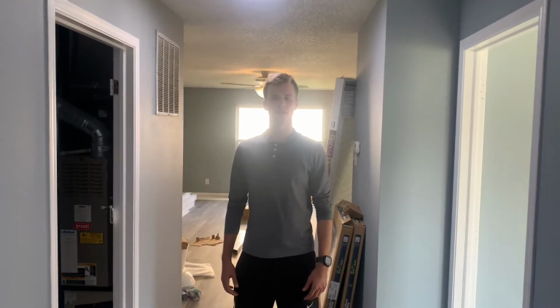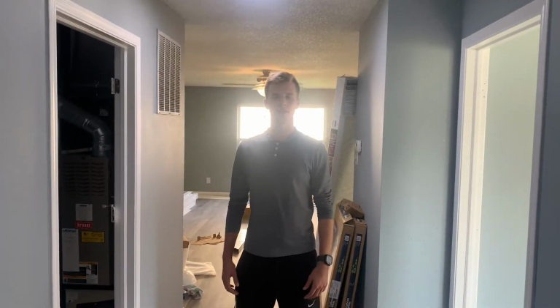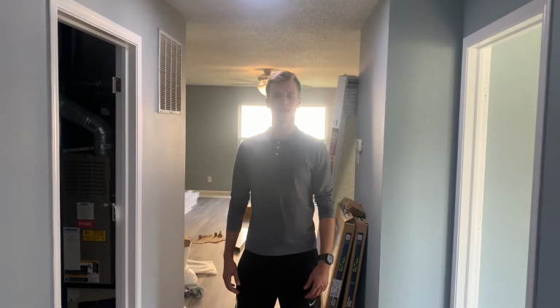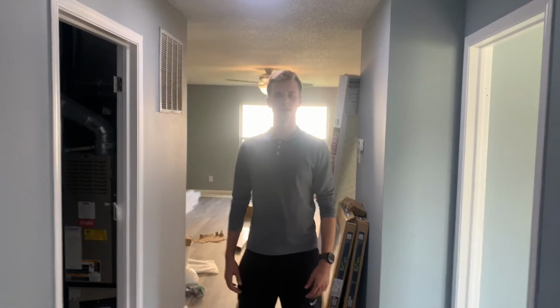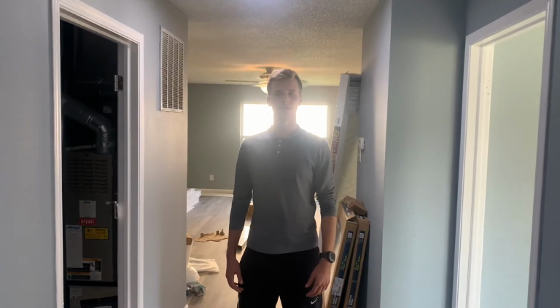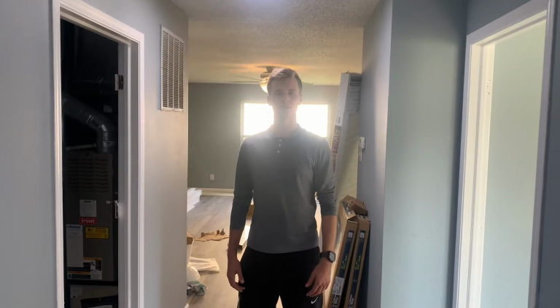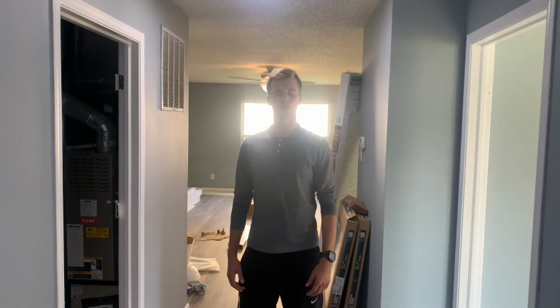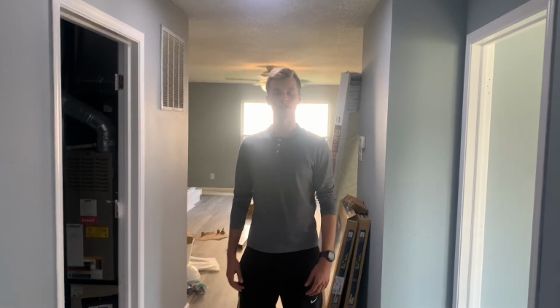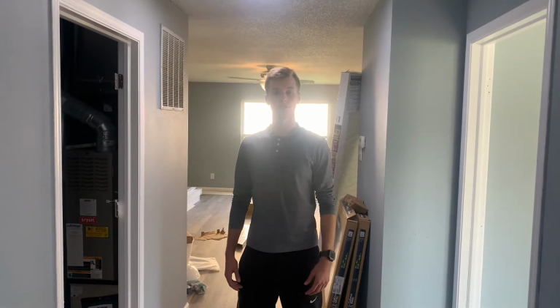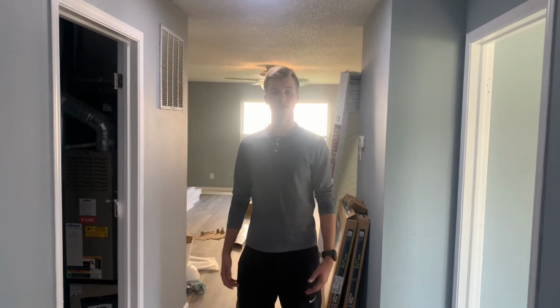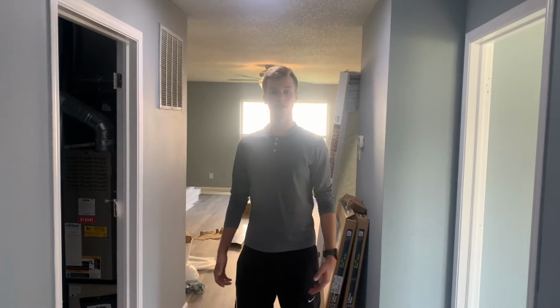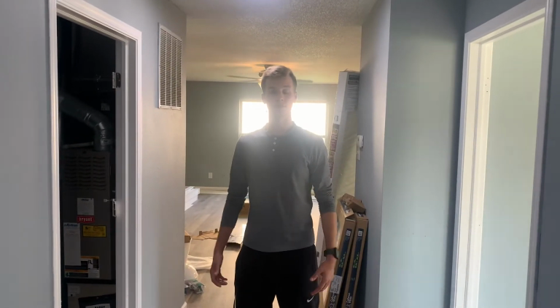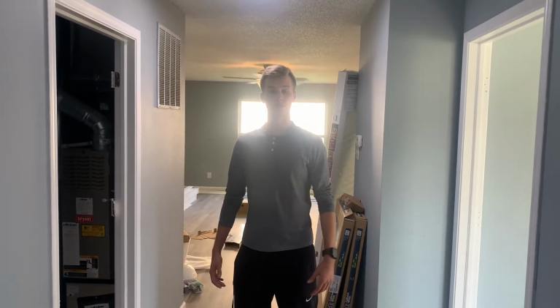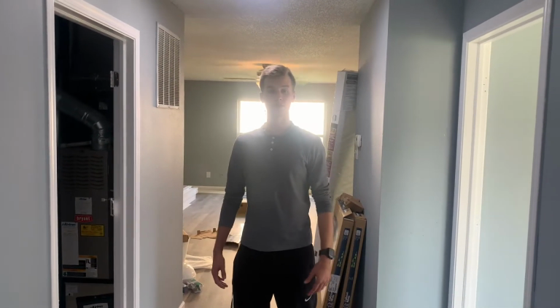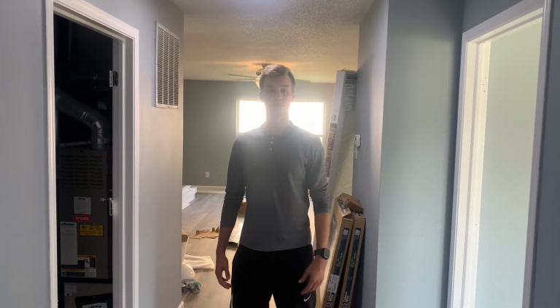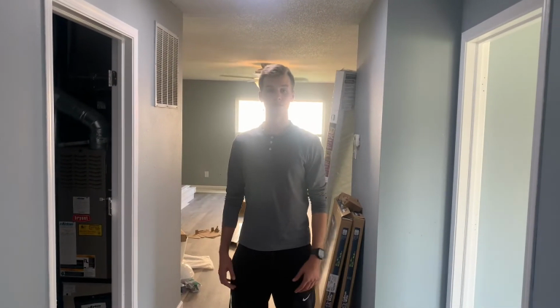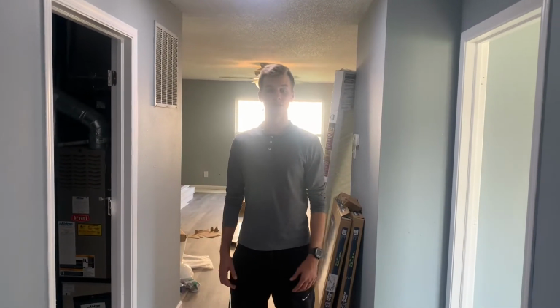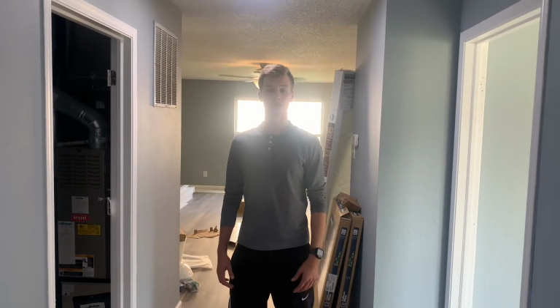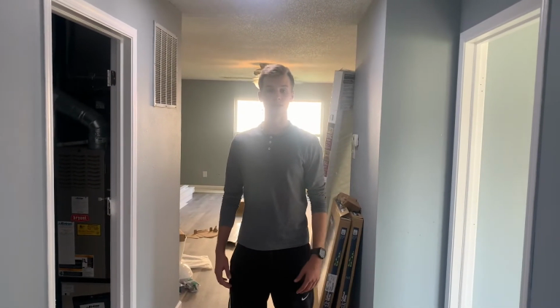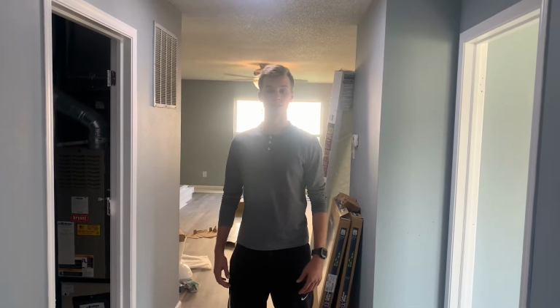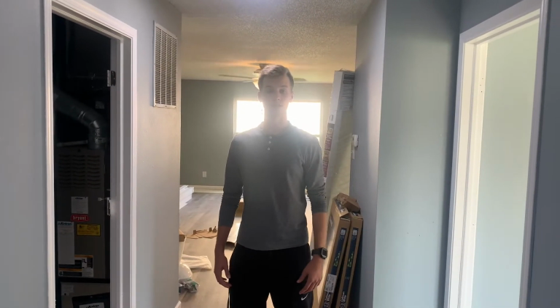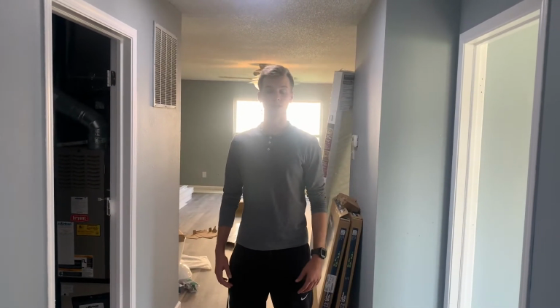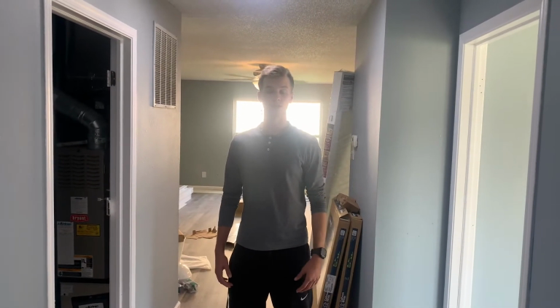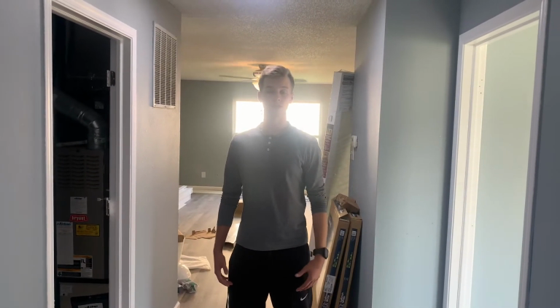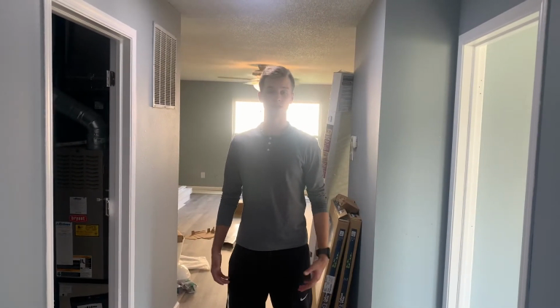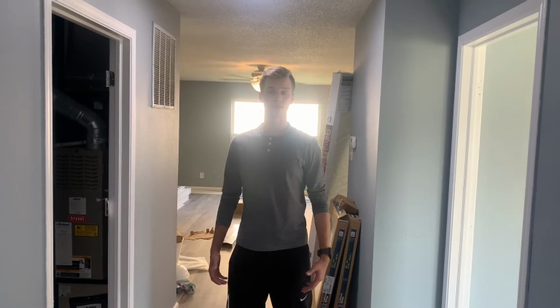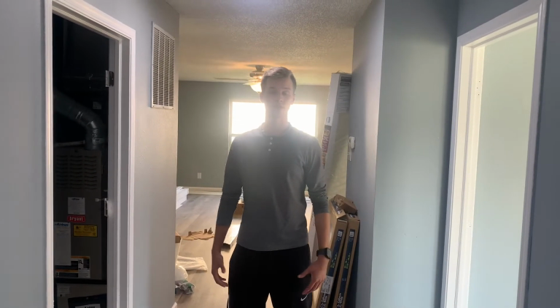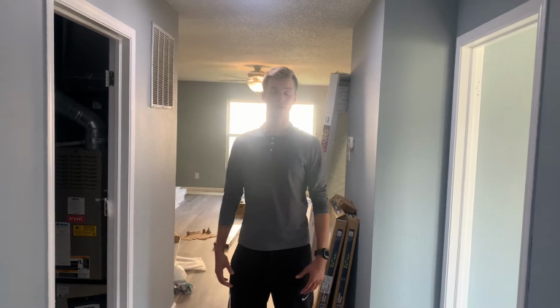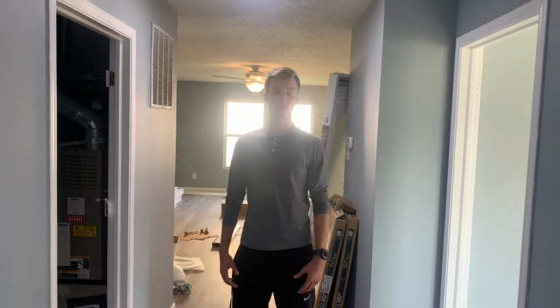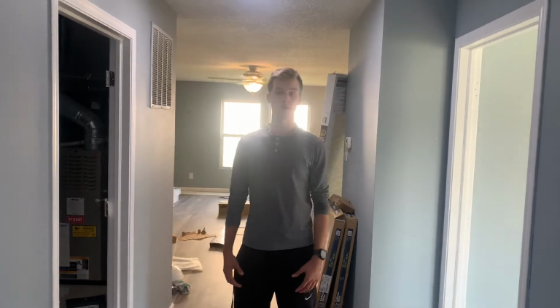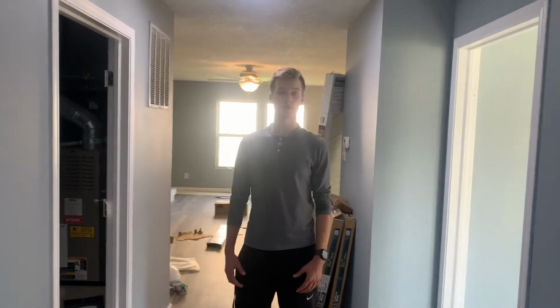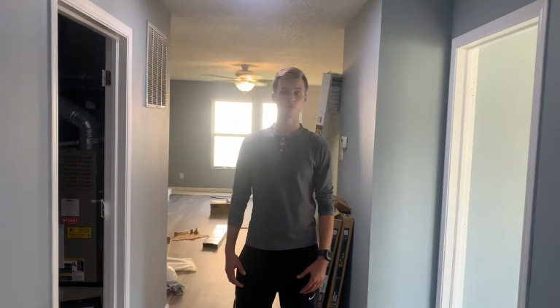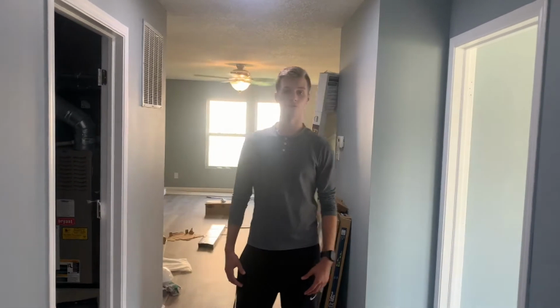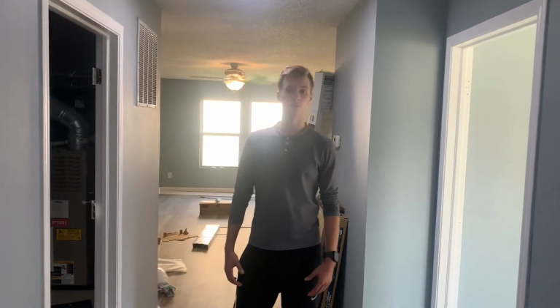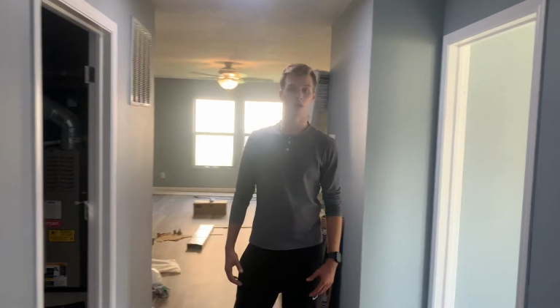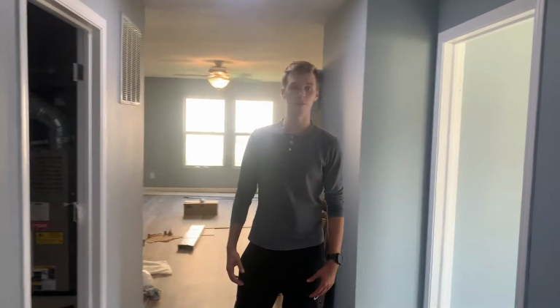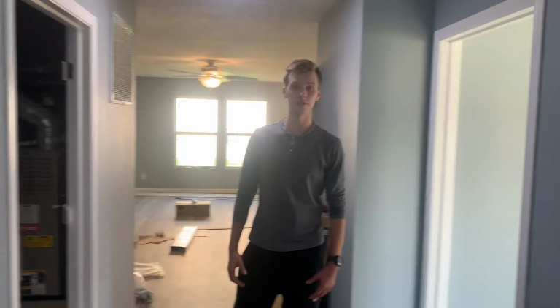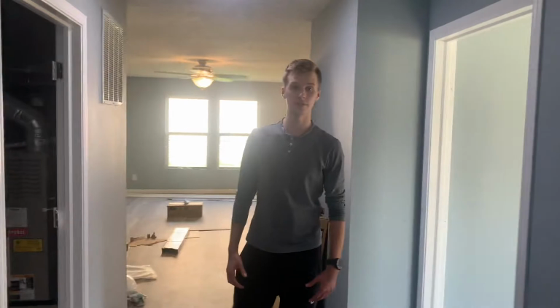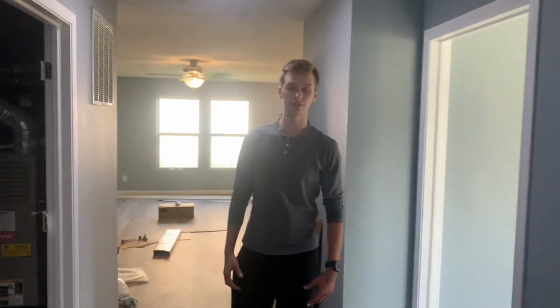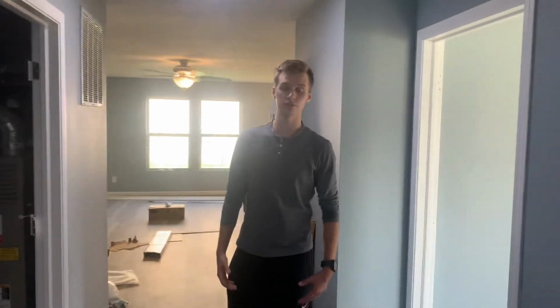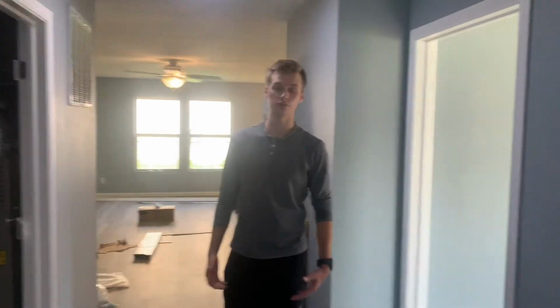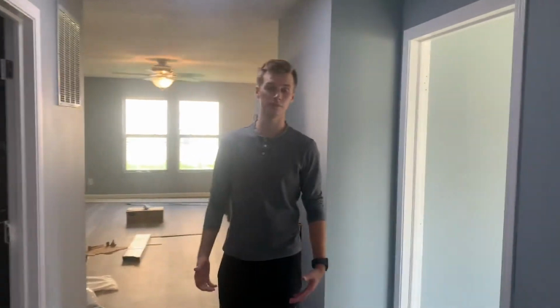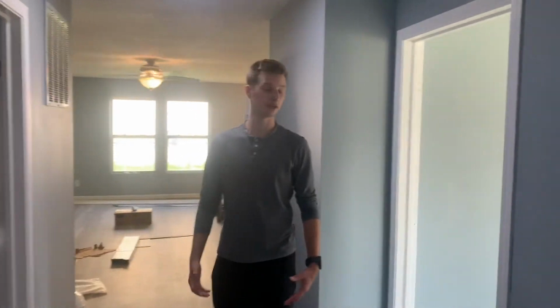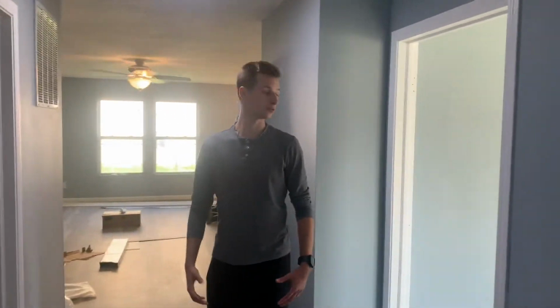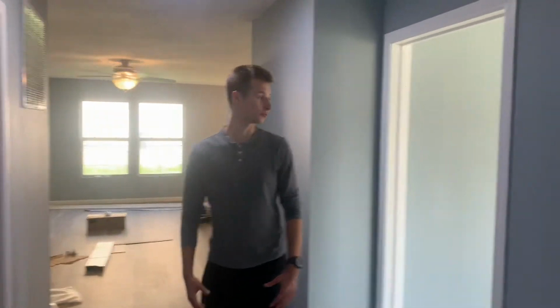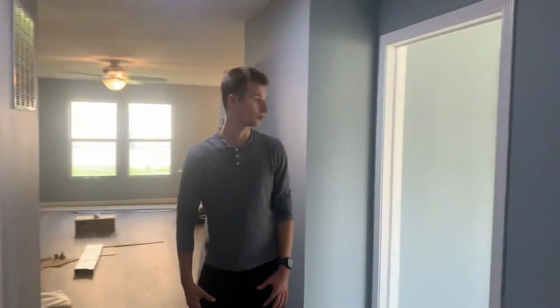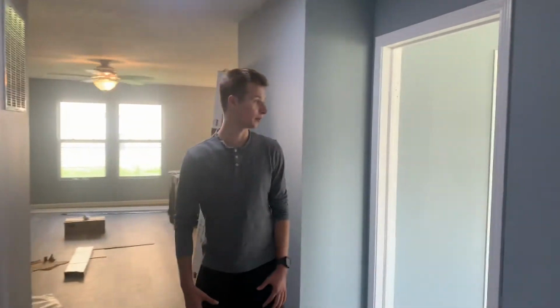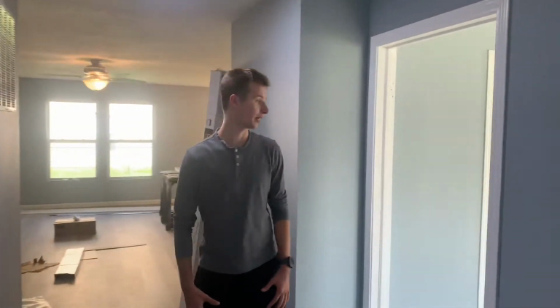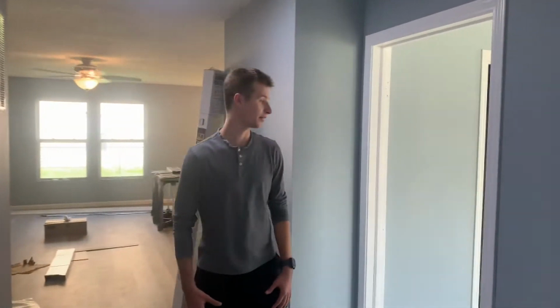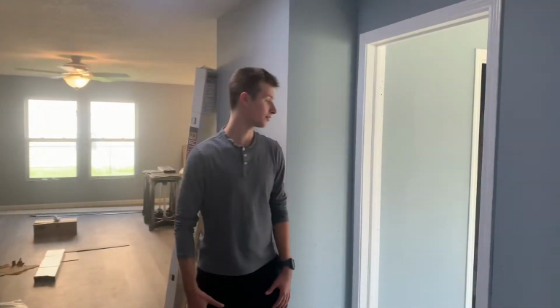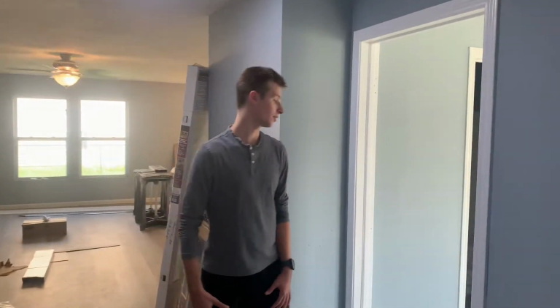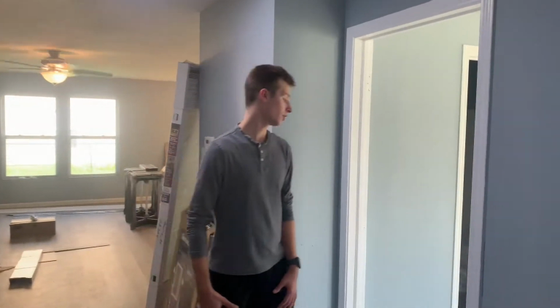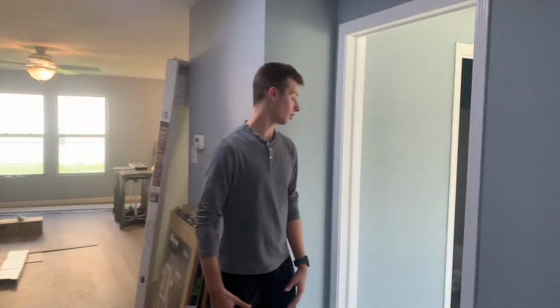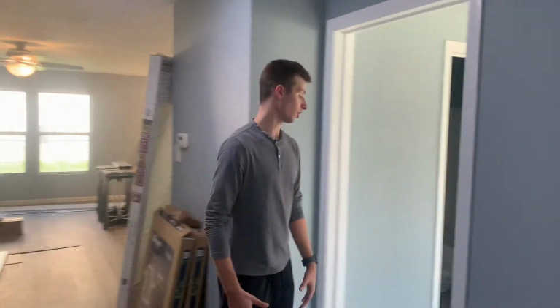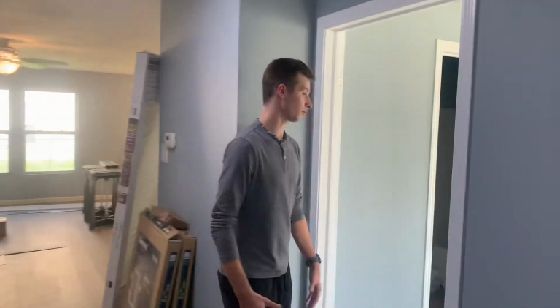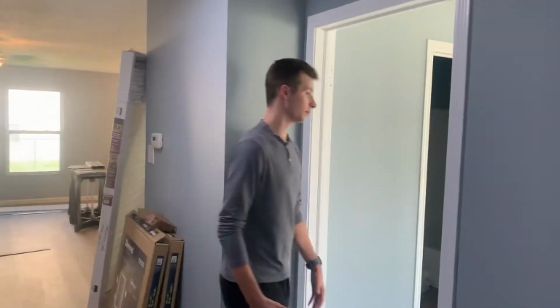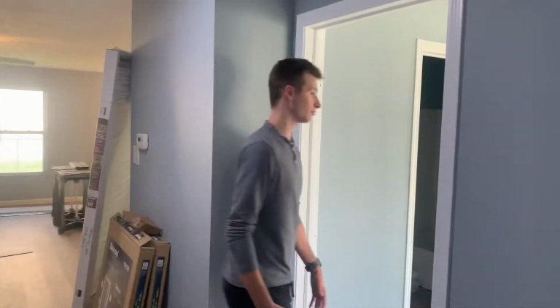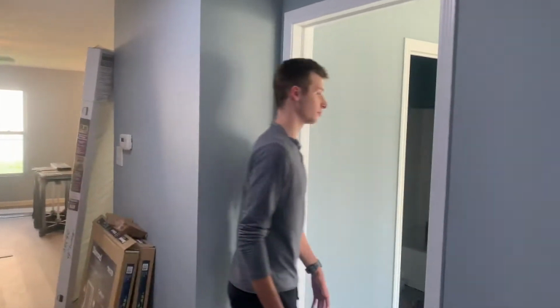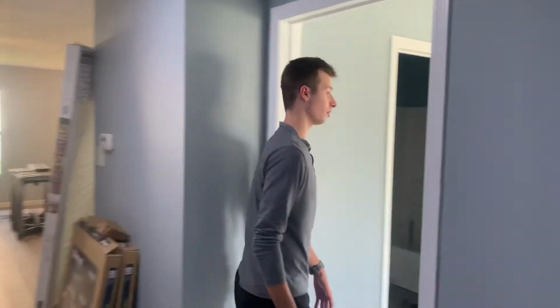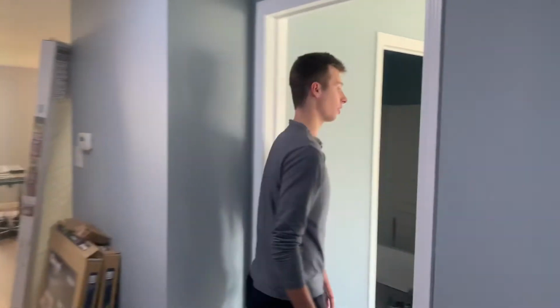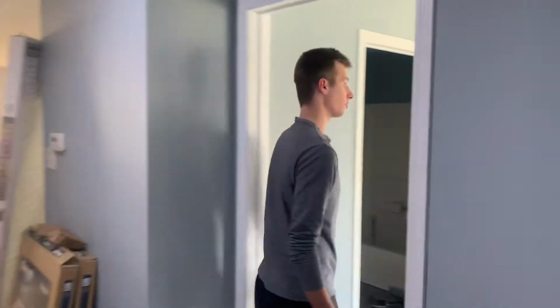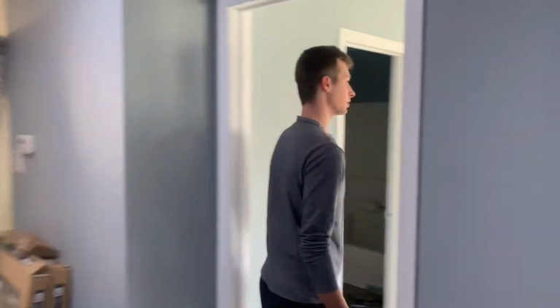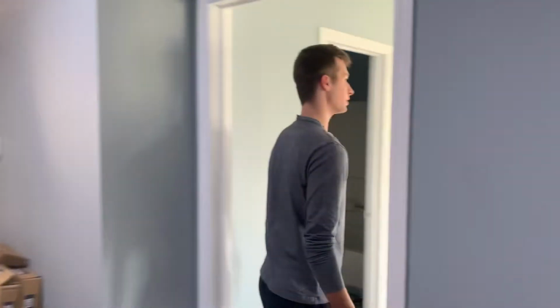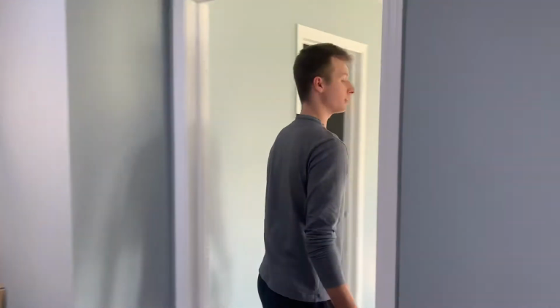Hey guys, Tristan here with Bucking Real Estate Operations. Today we're going to be going to a property. It's a three bedroom, two bath. We've been remodeling it.